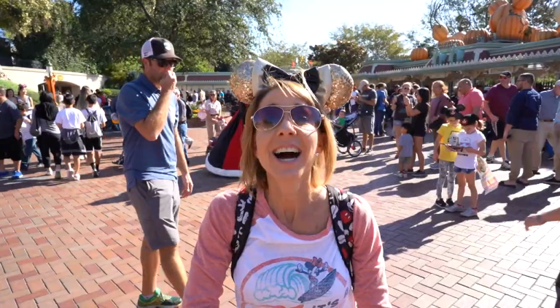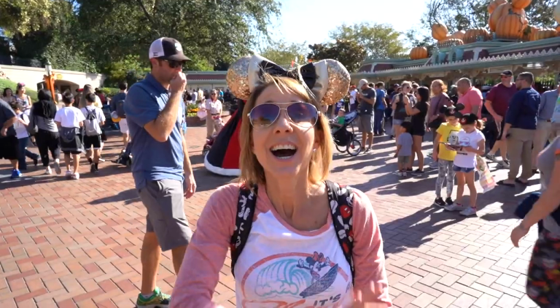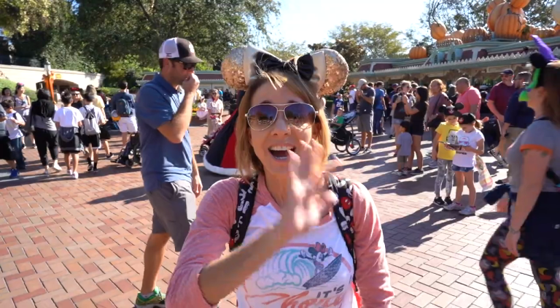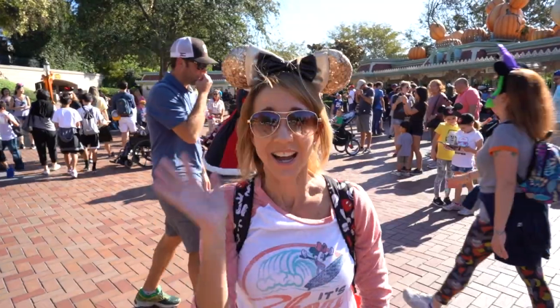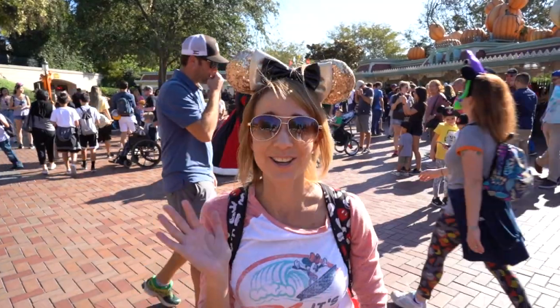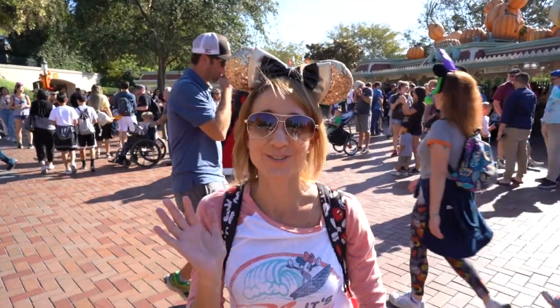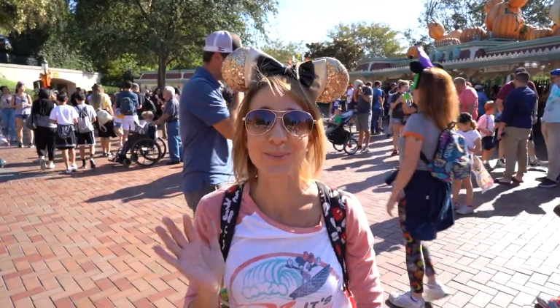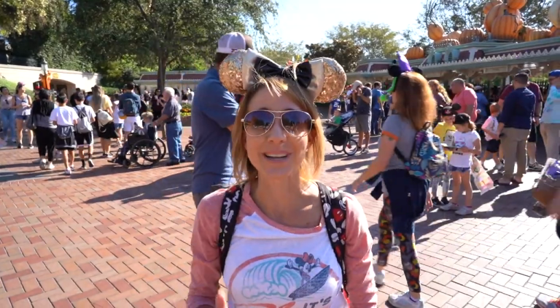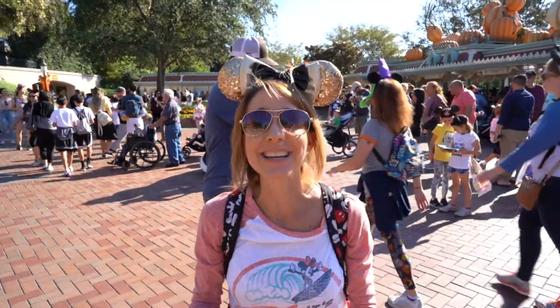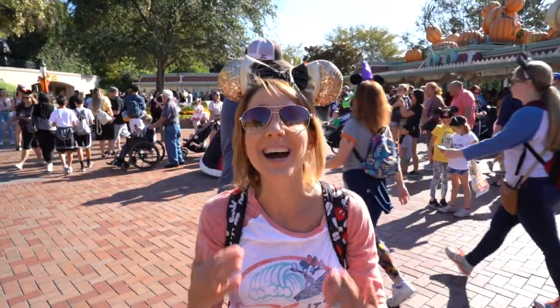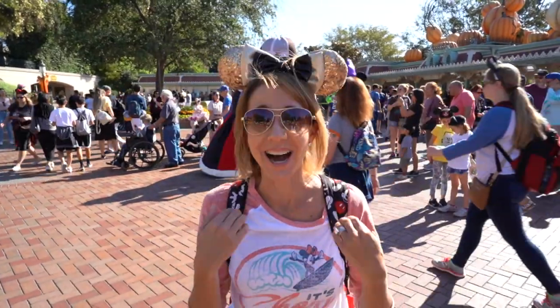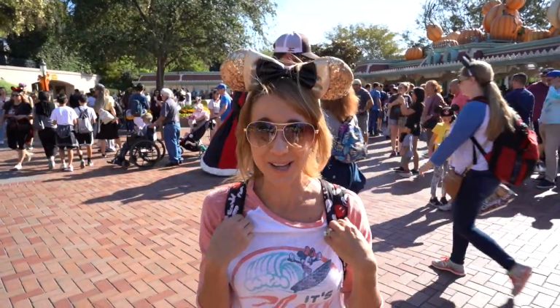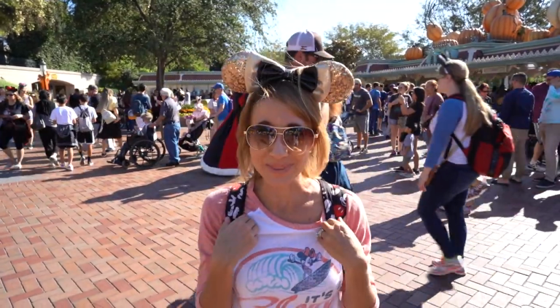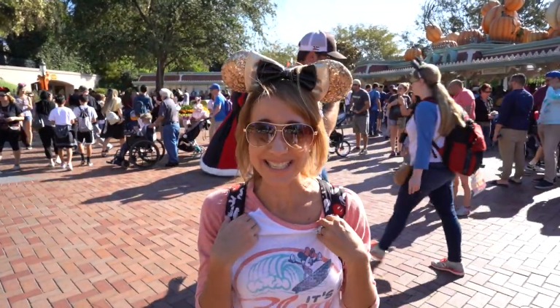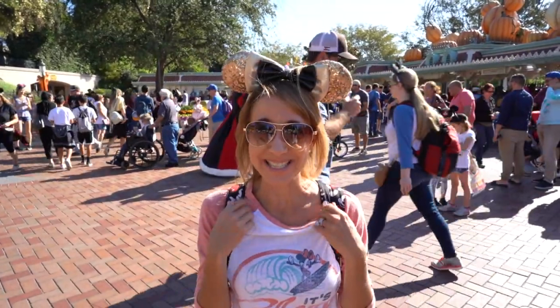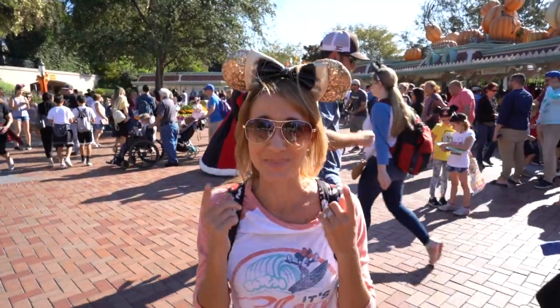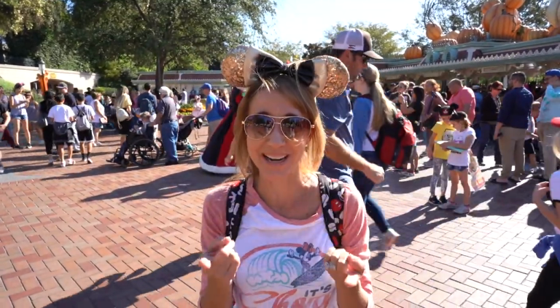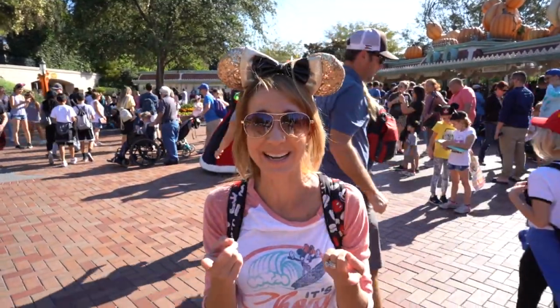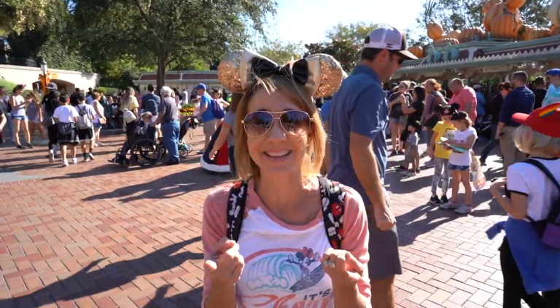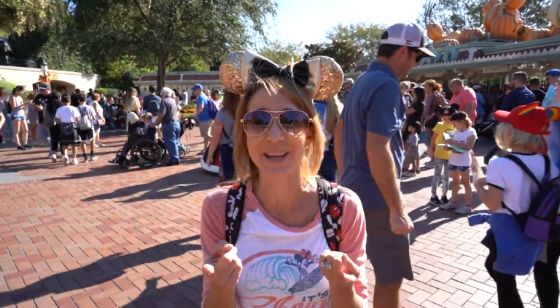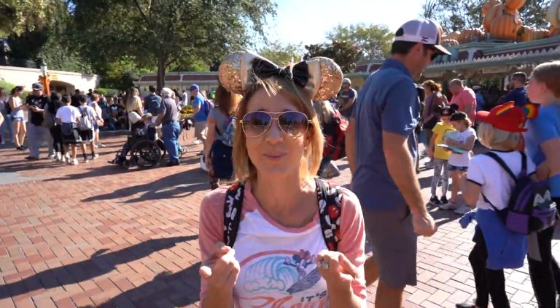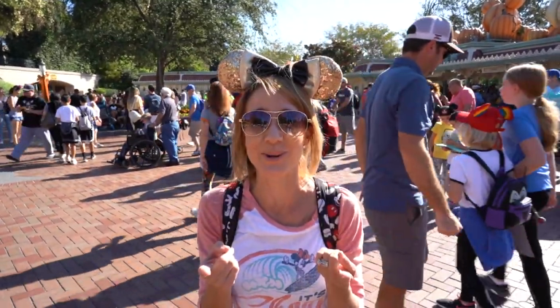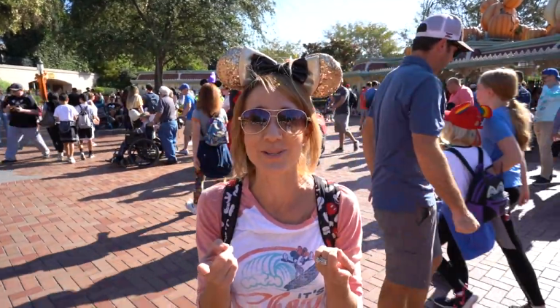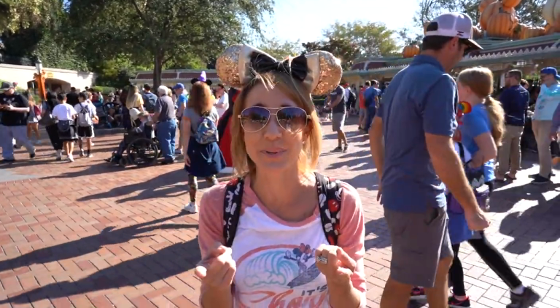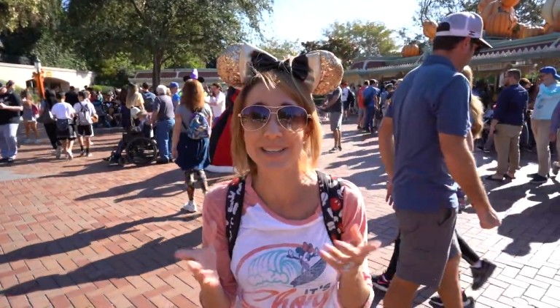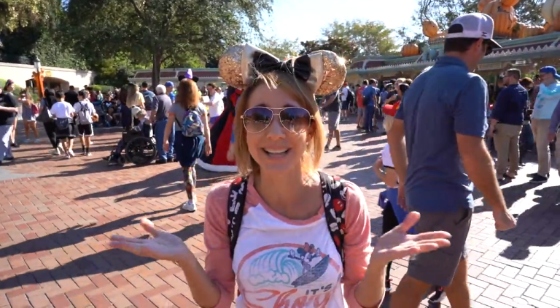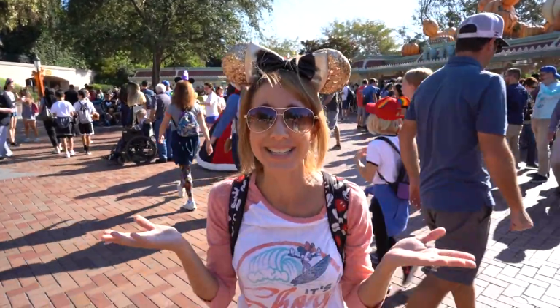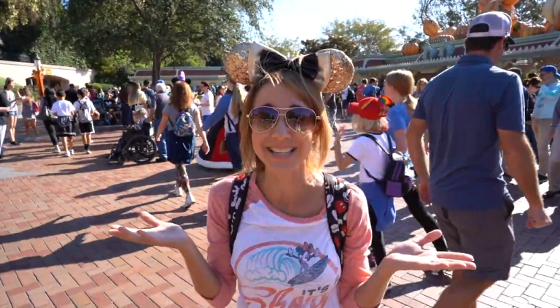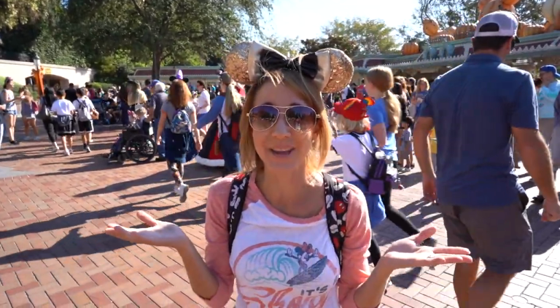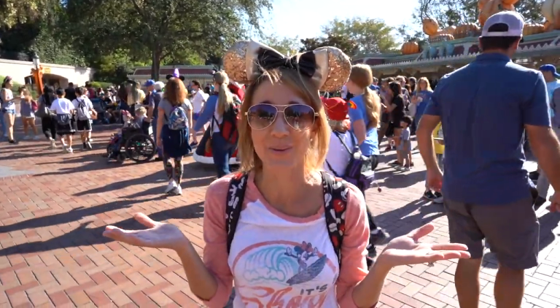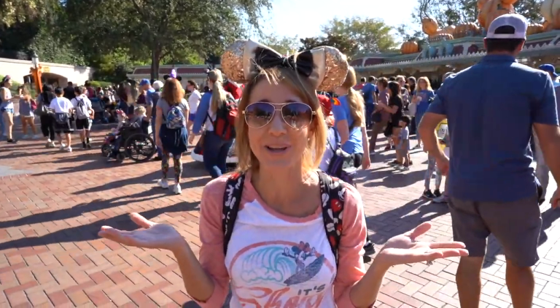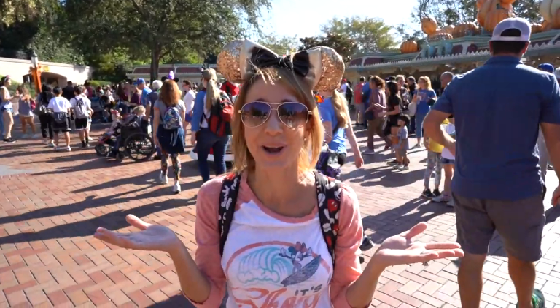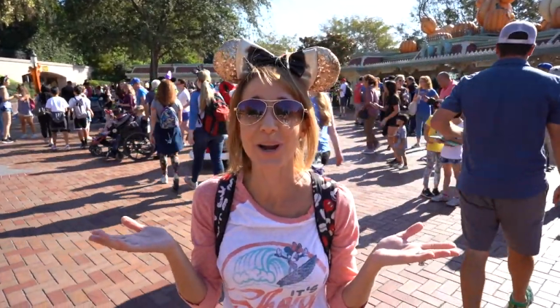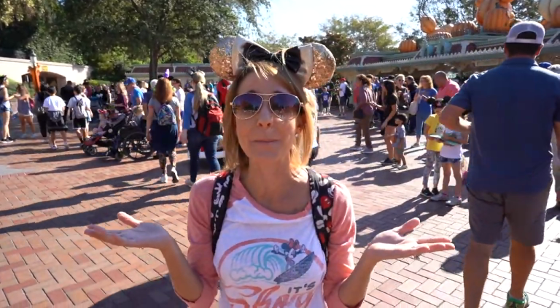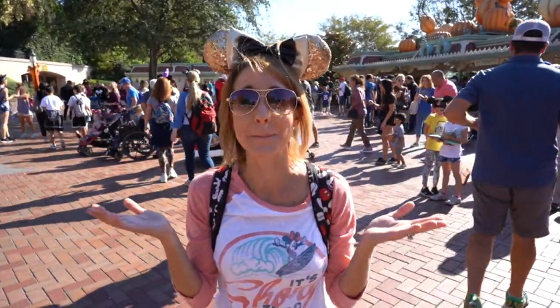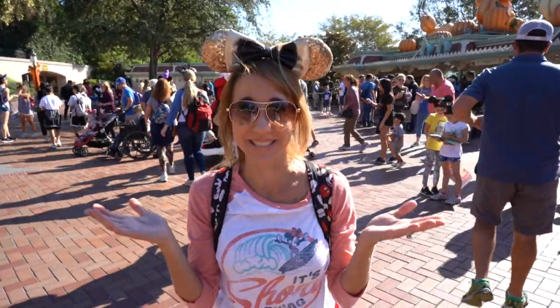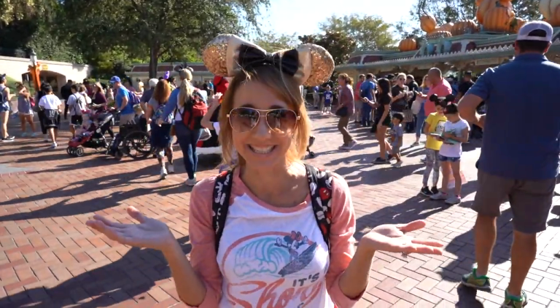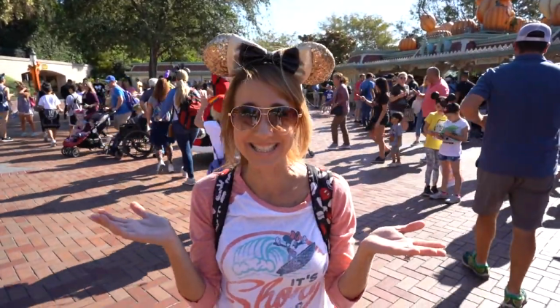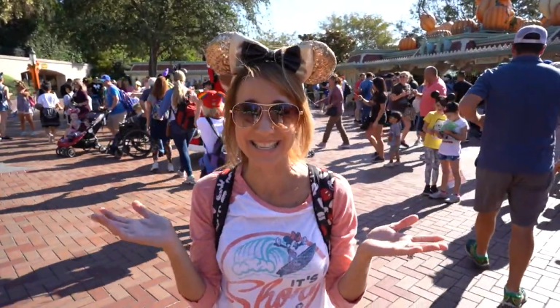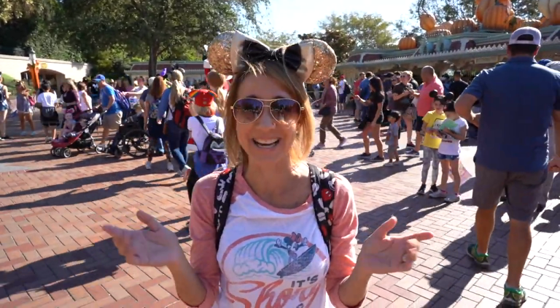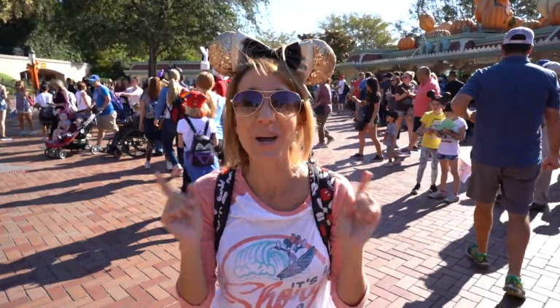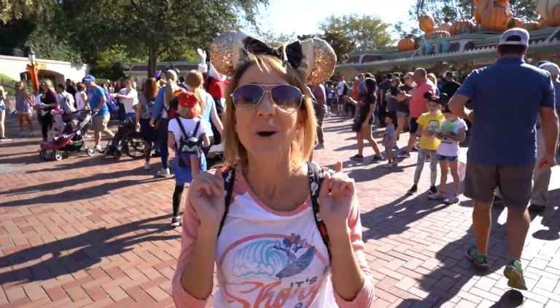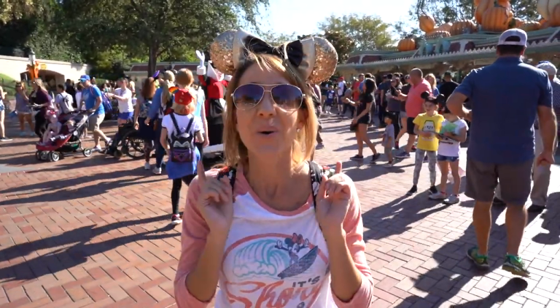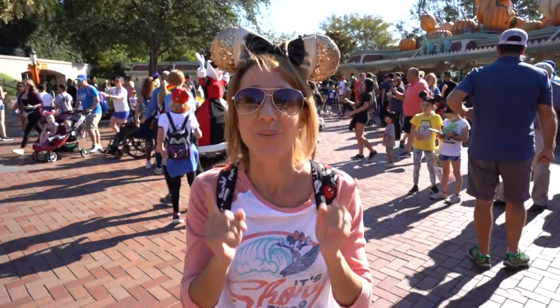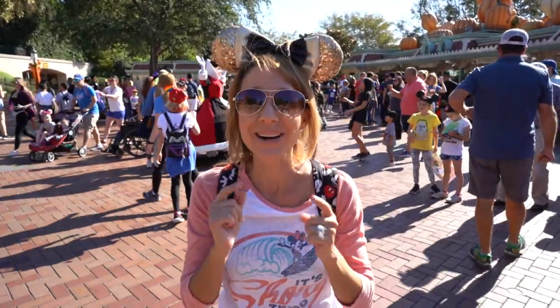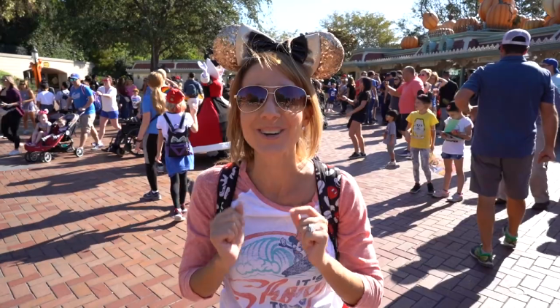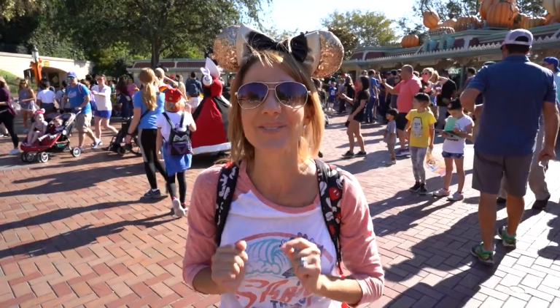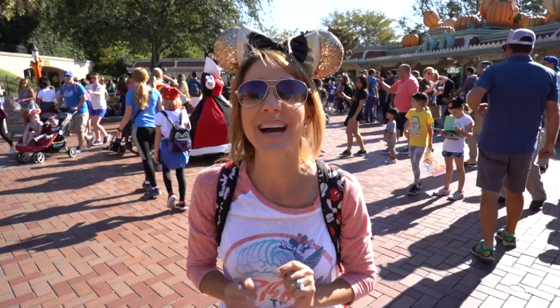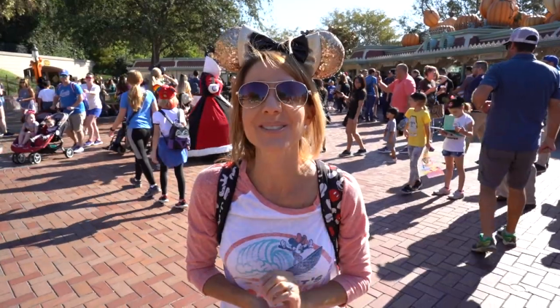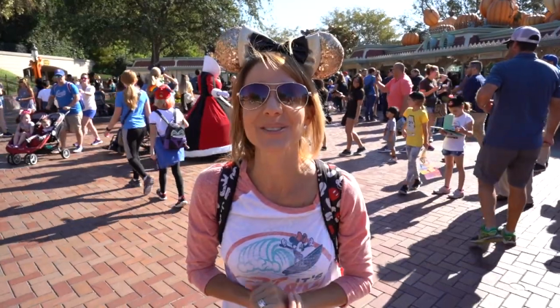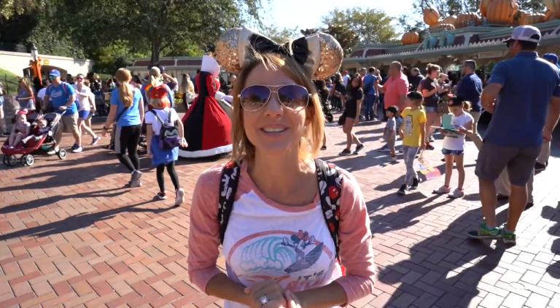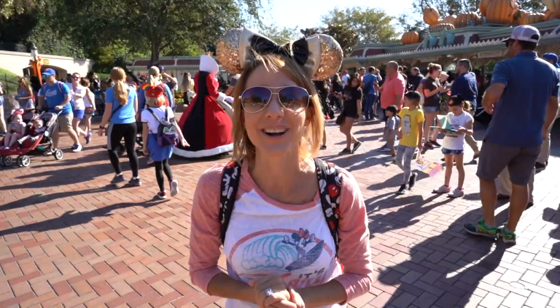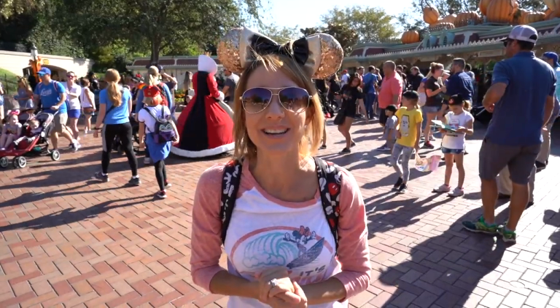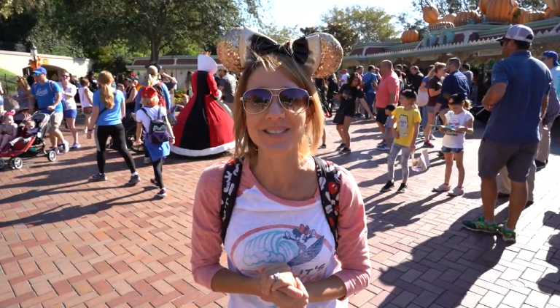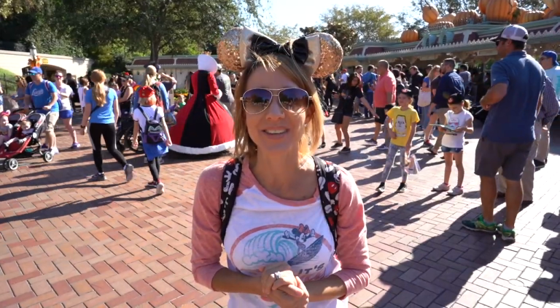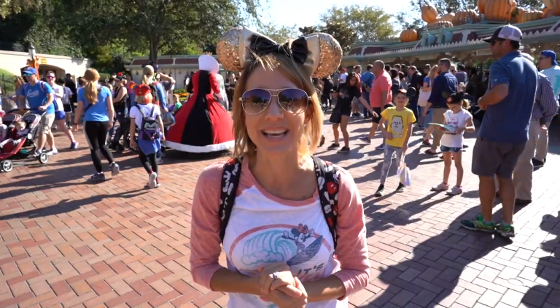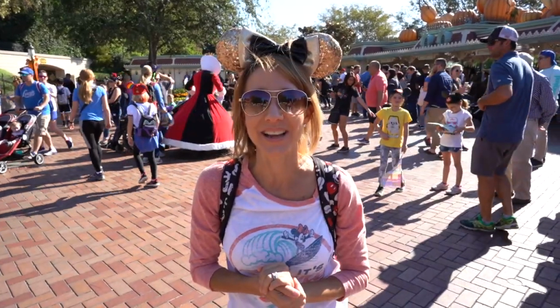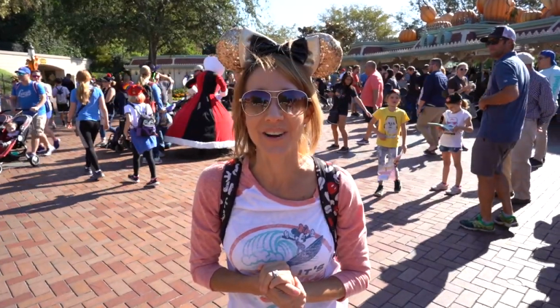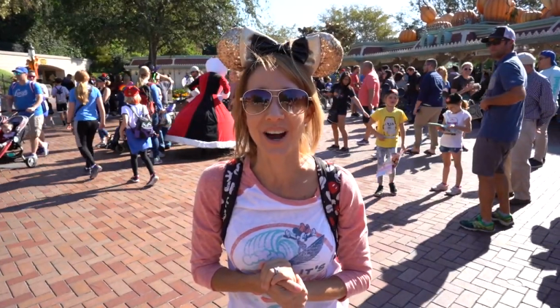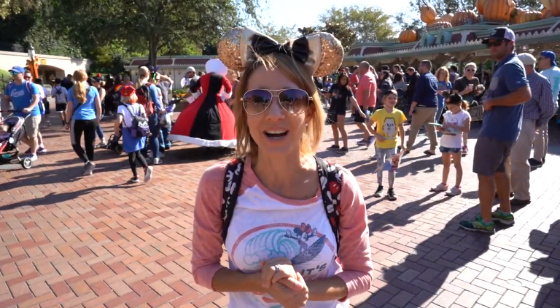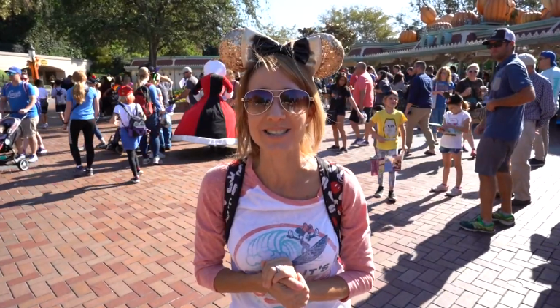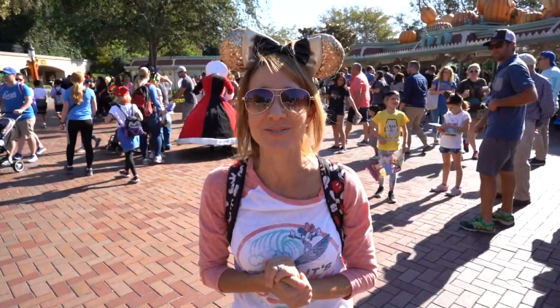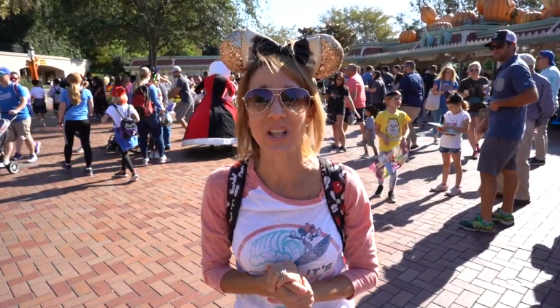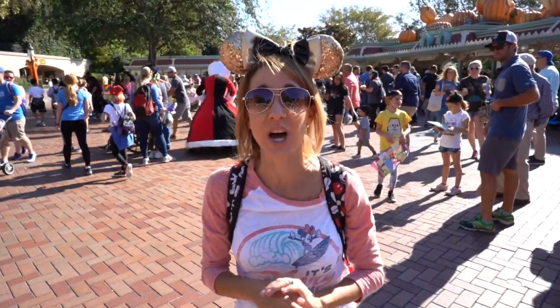Hi everybody, I'm Lisa, behind the camera is Bill, and together we are Belisa. Welcome back to another awesome vlog.